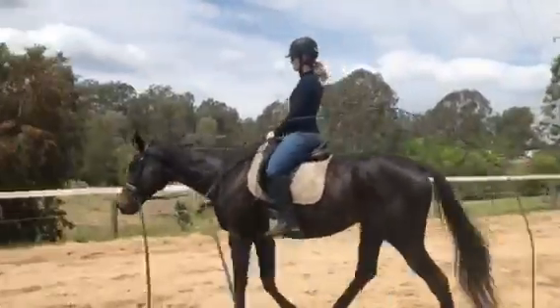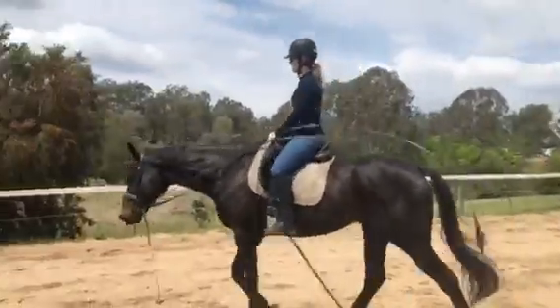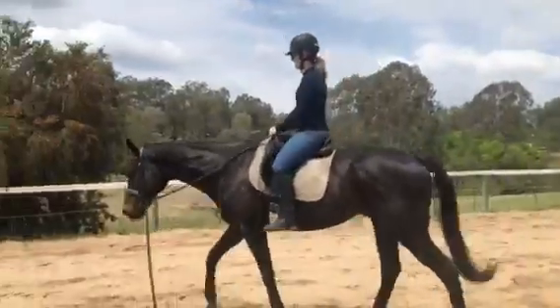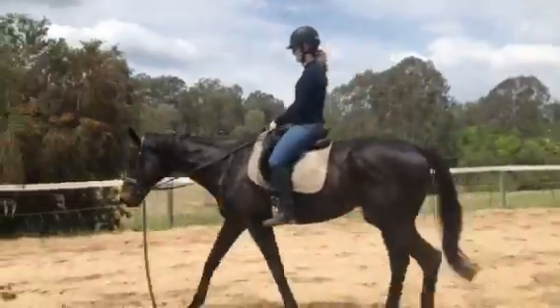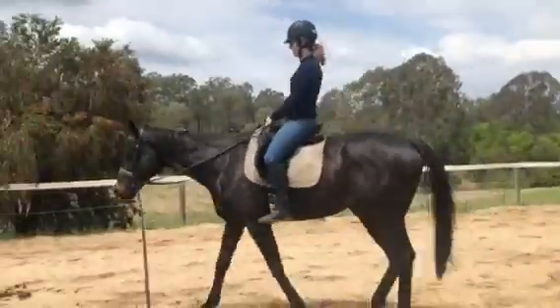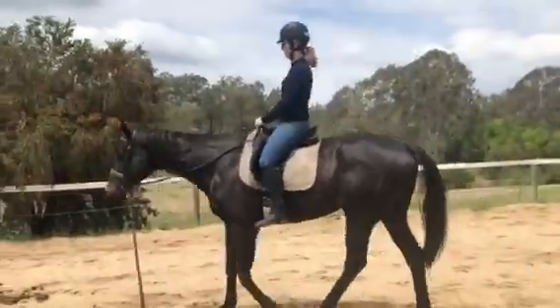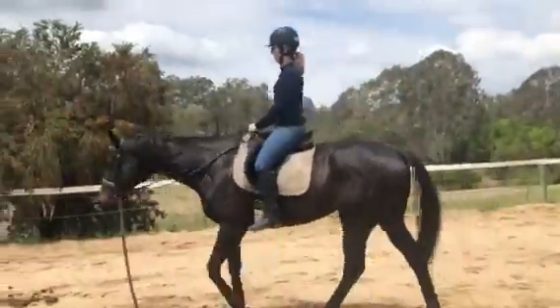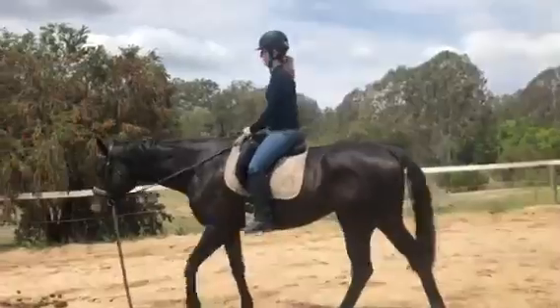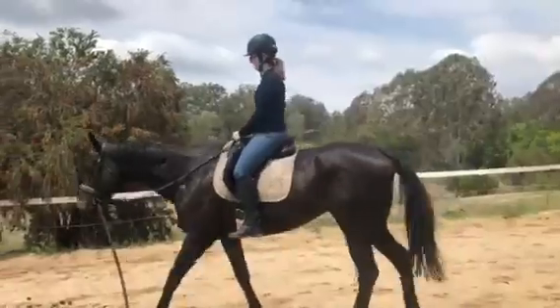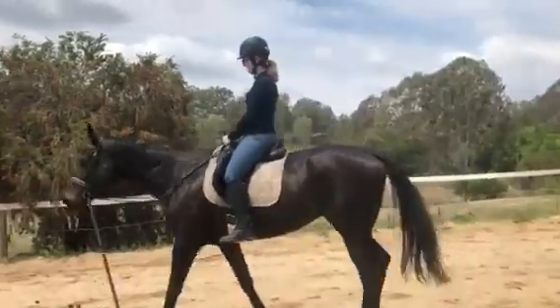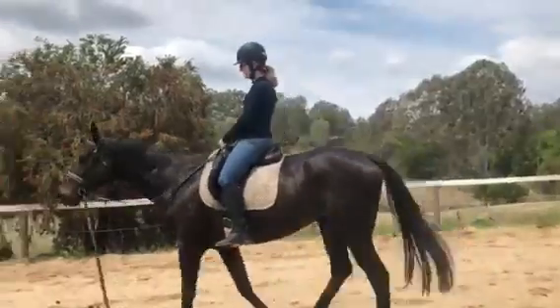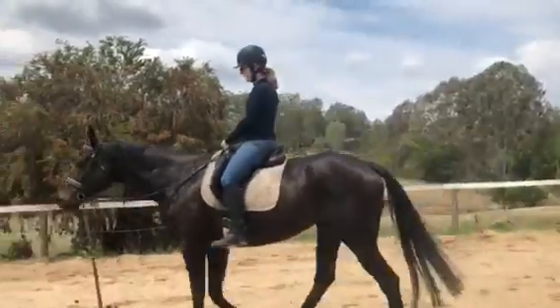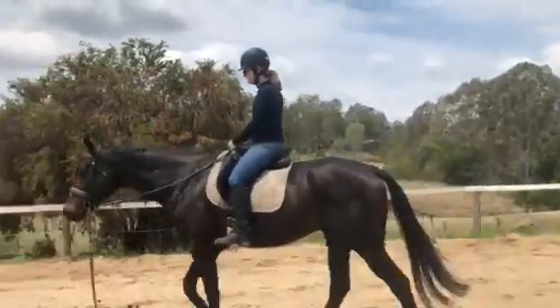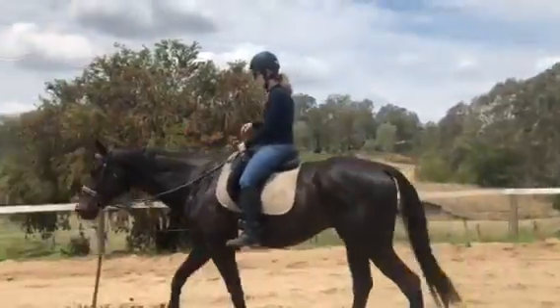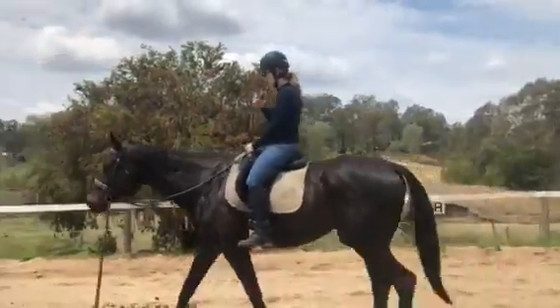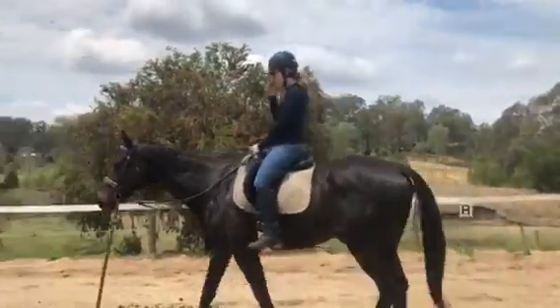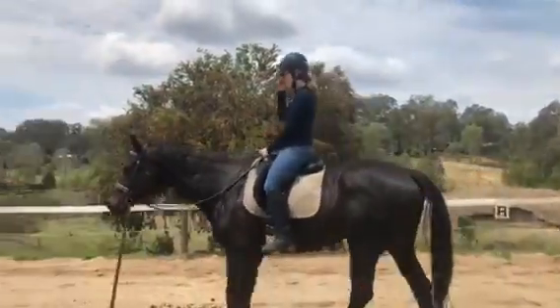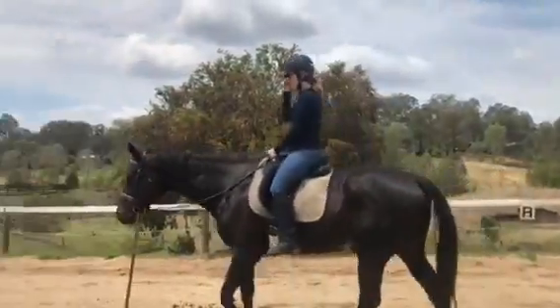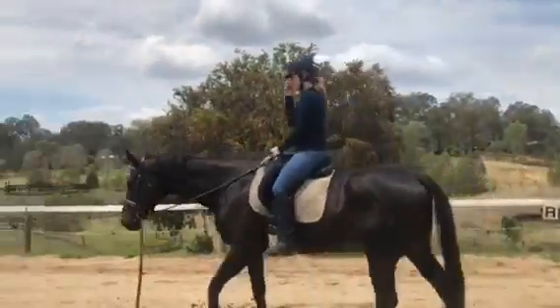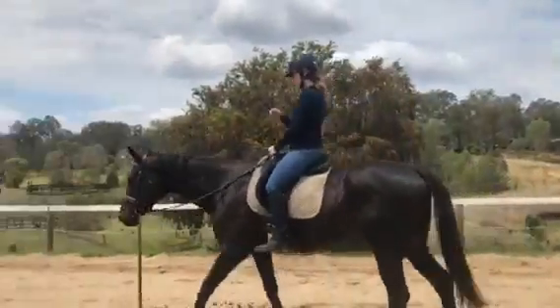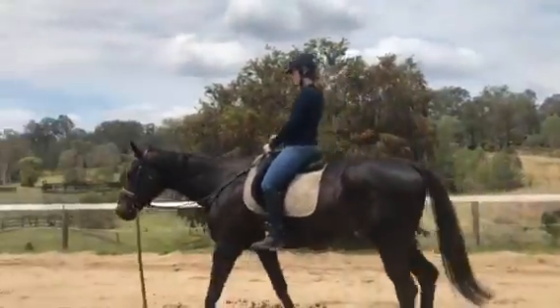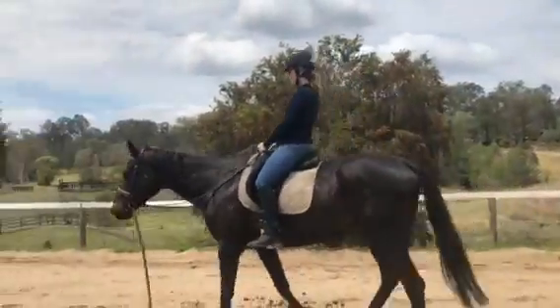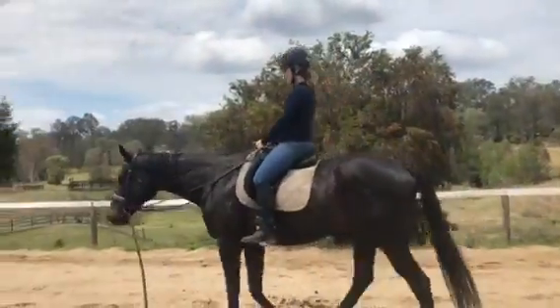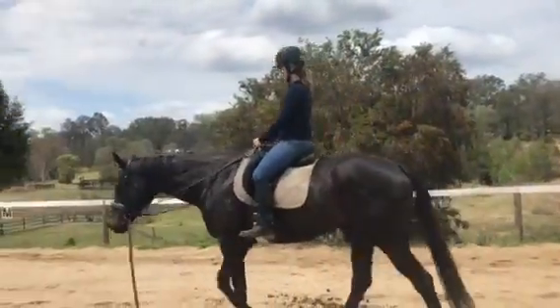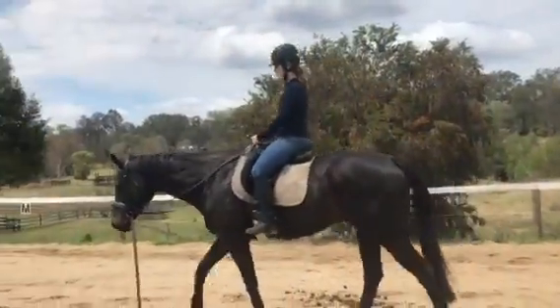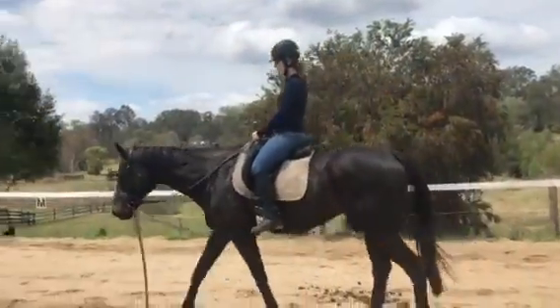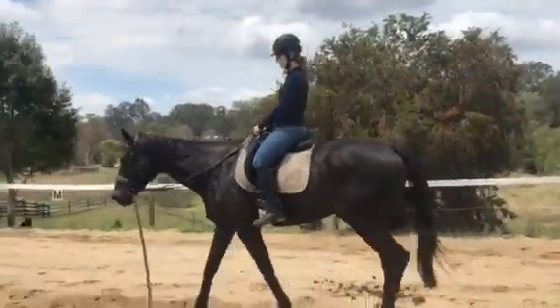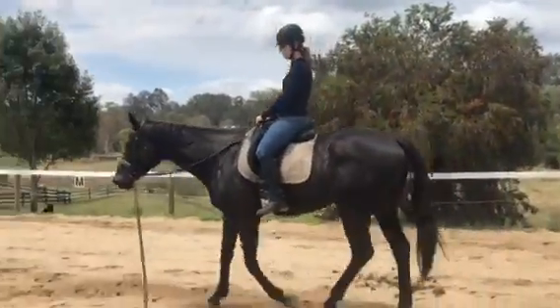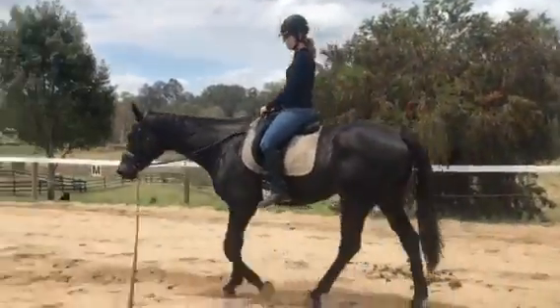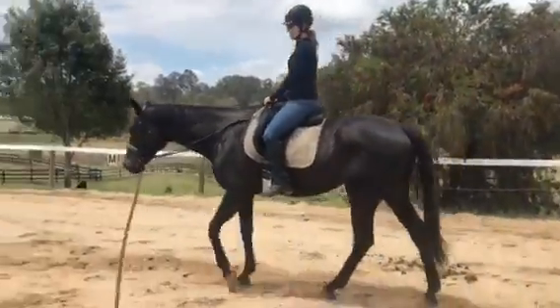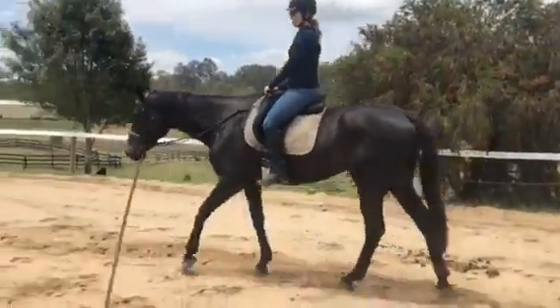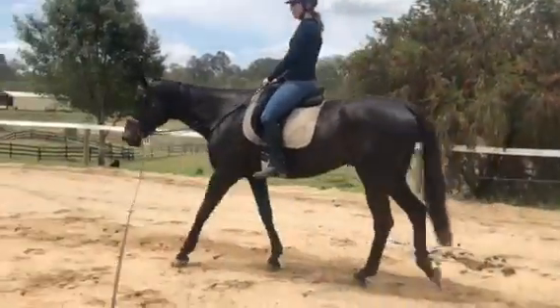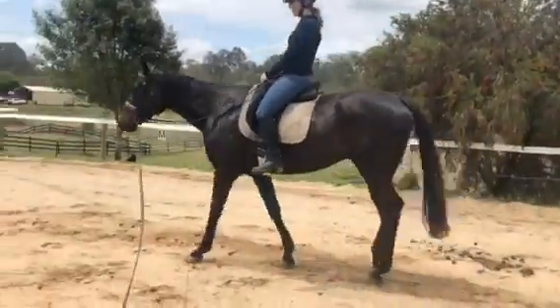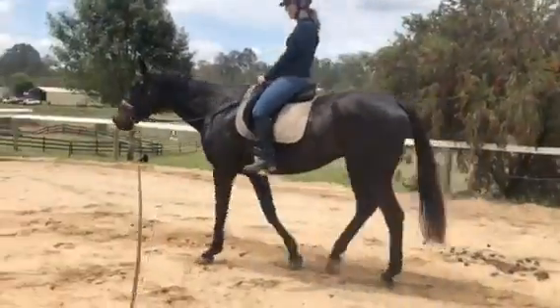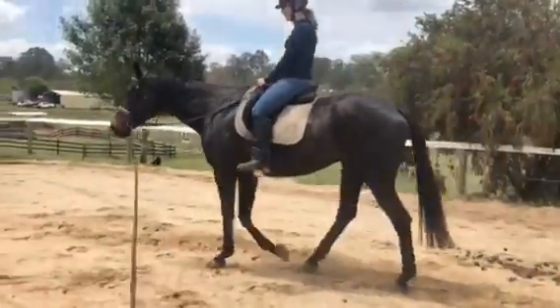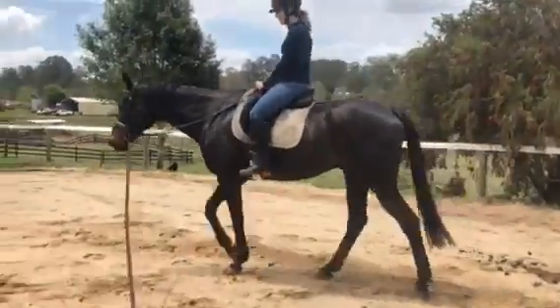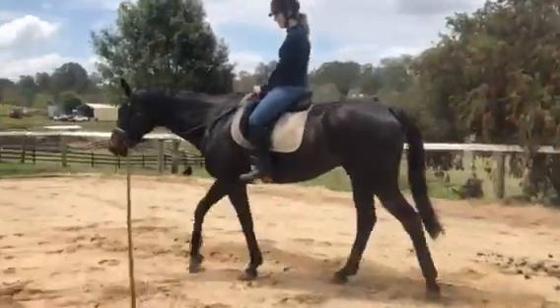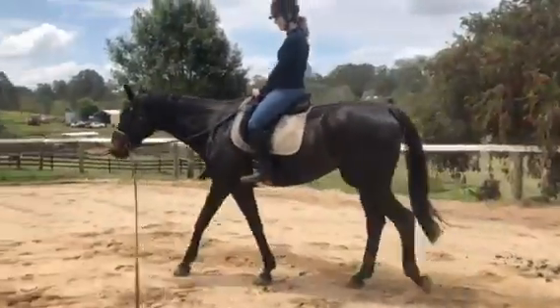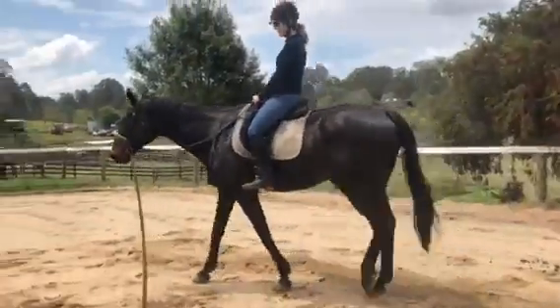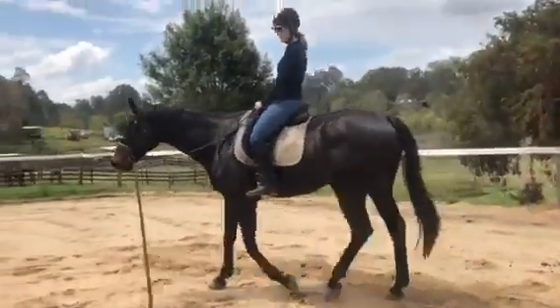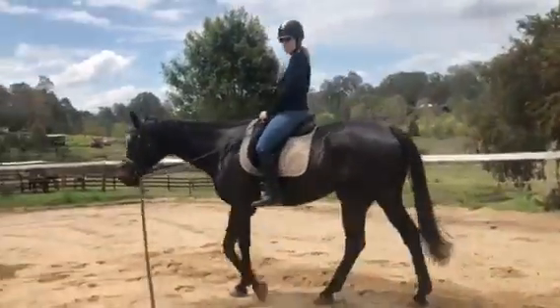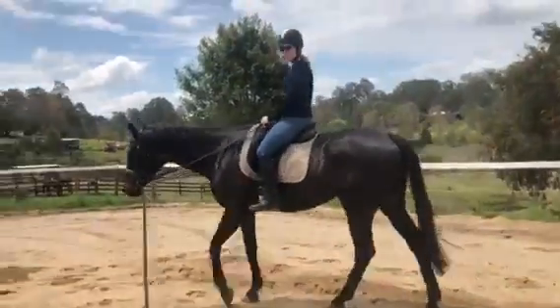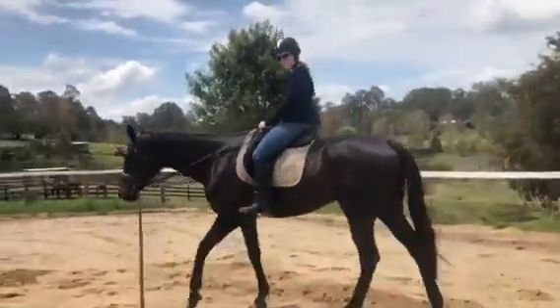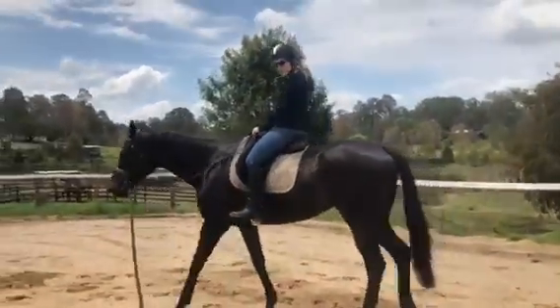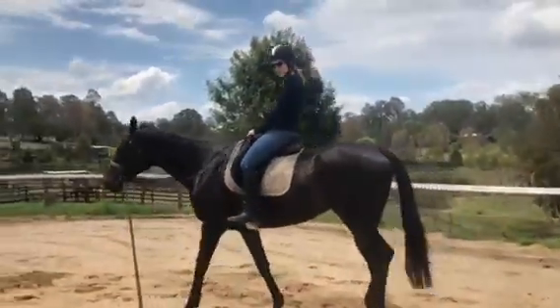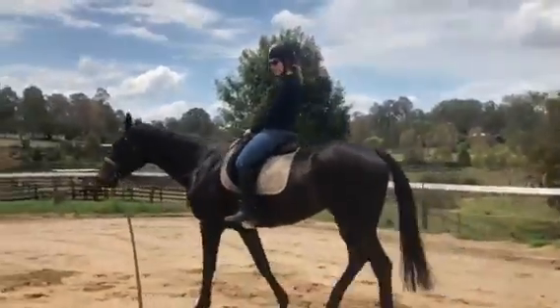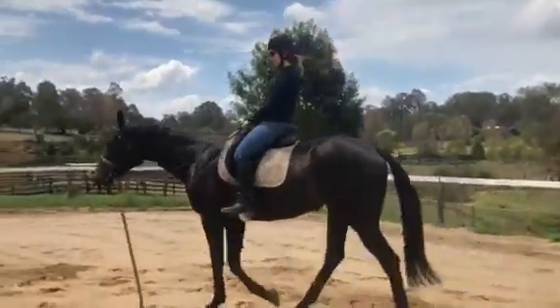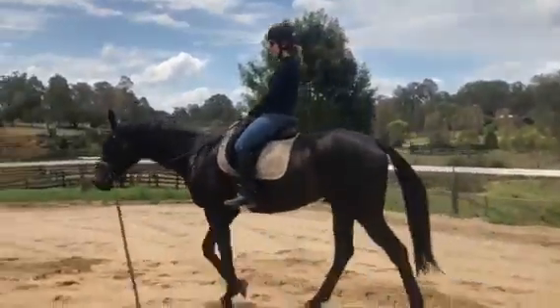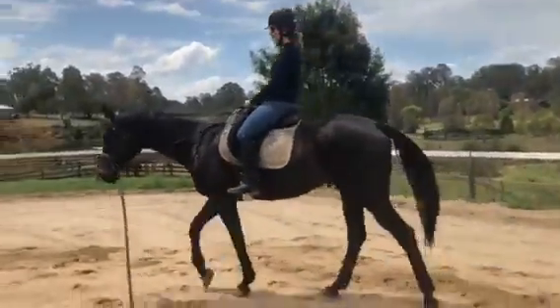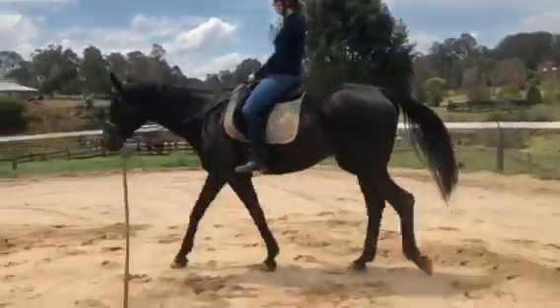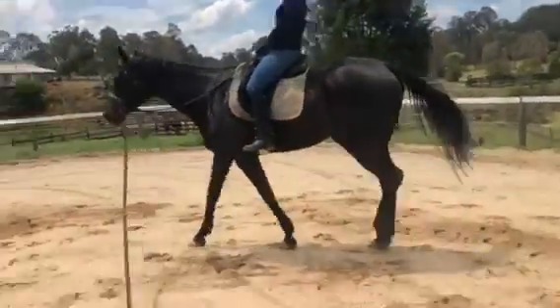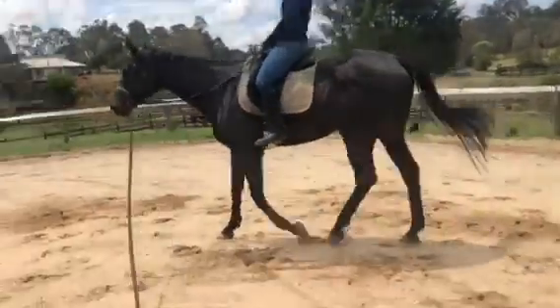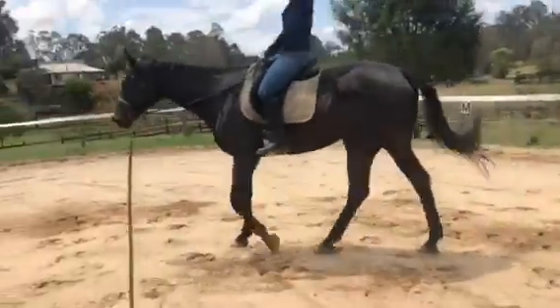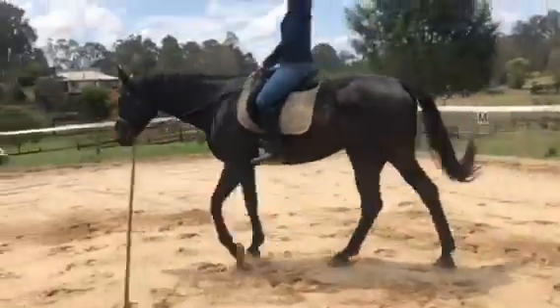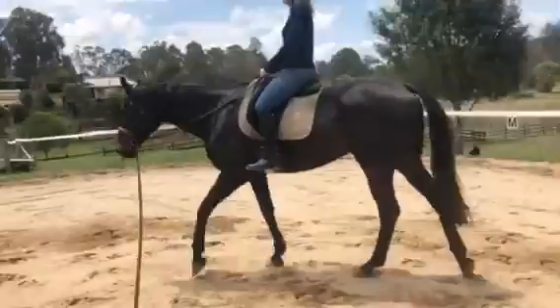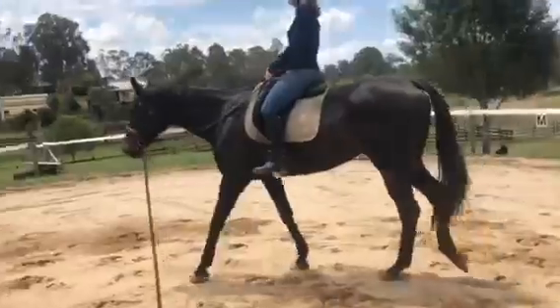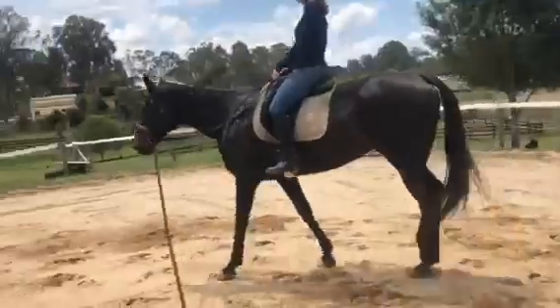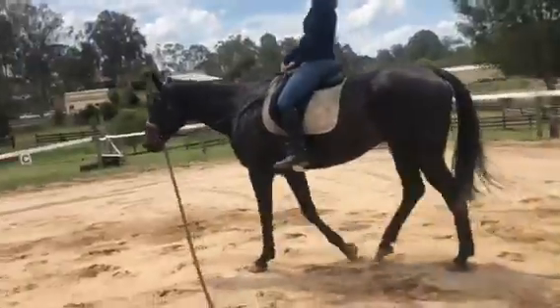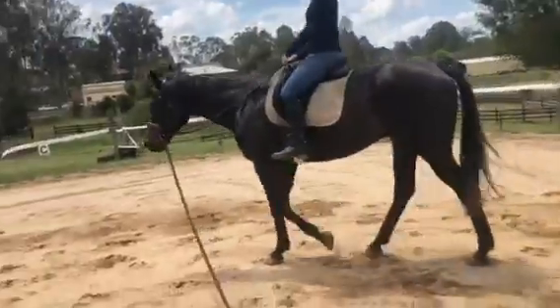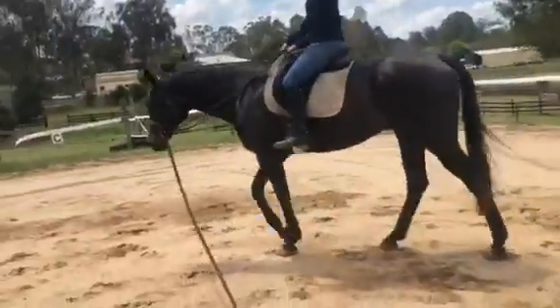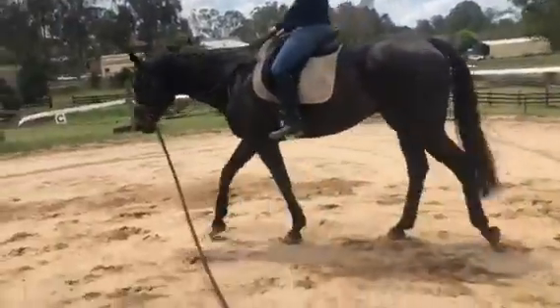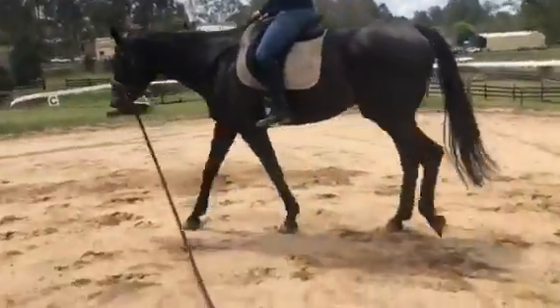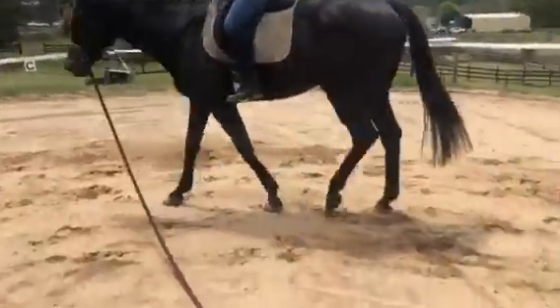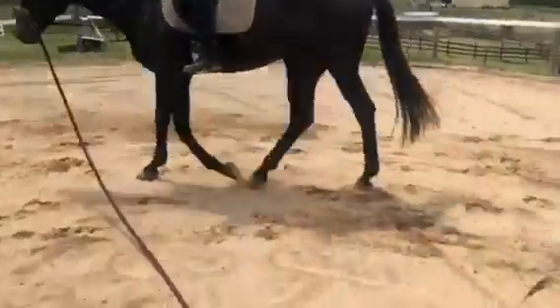Relax your legs. Why can't you just relax your feet? Relax your toes, guys. Again.